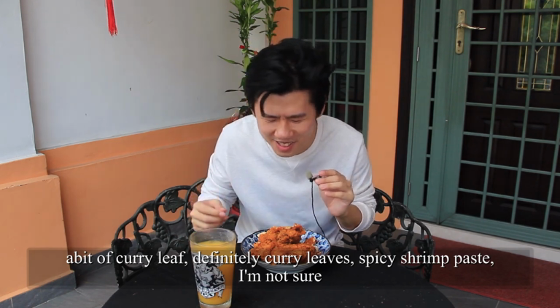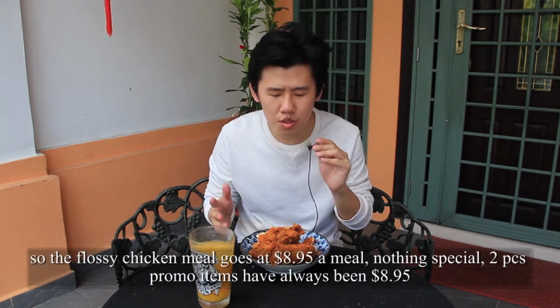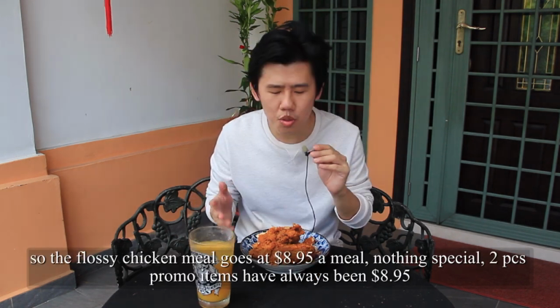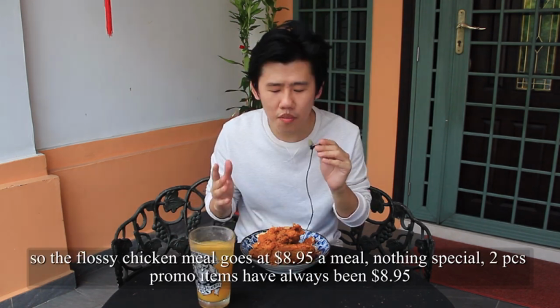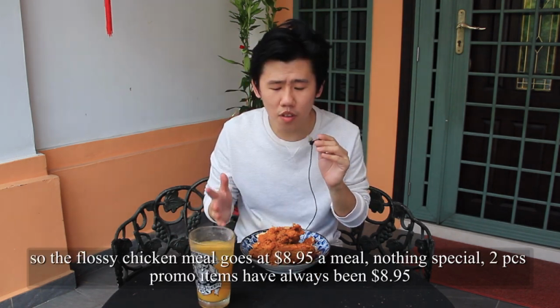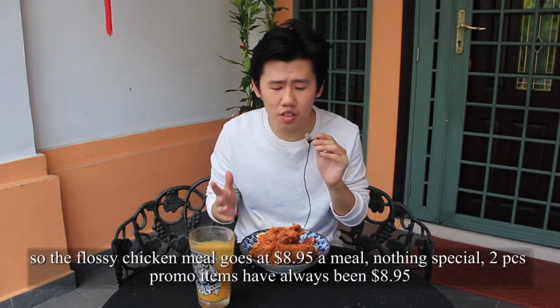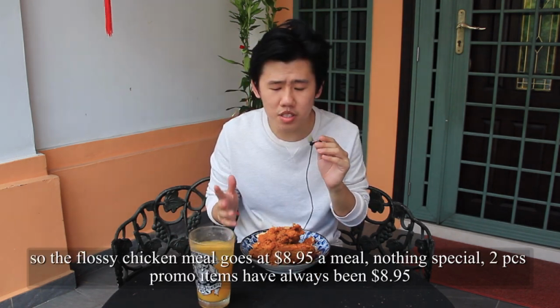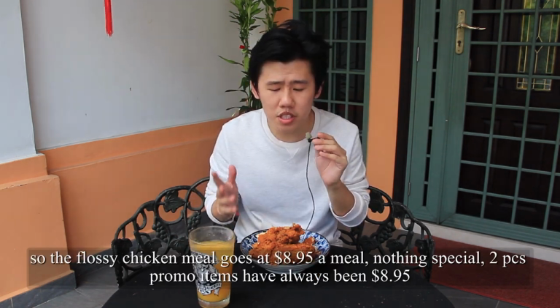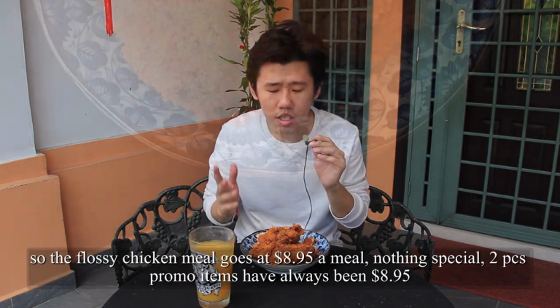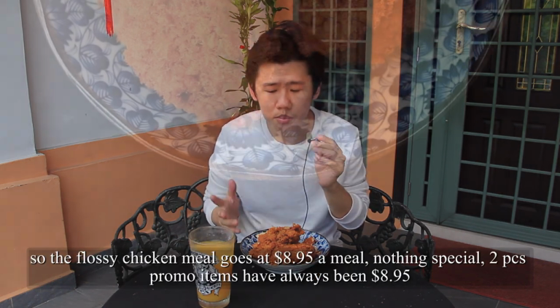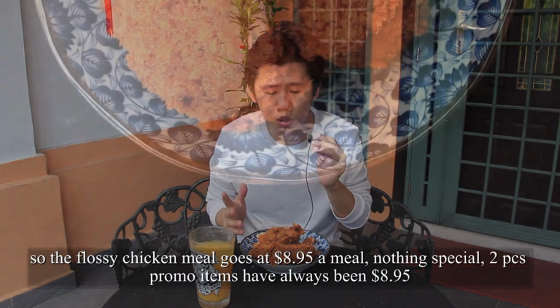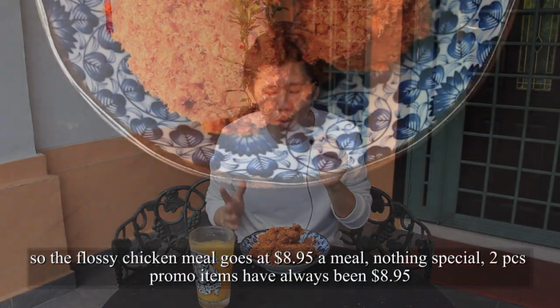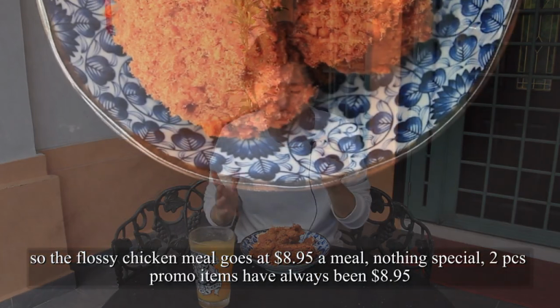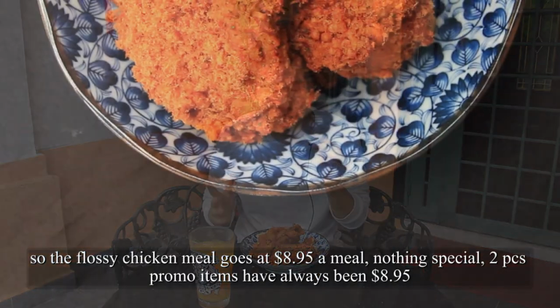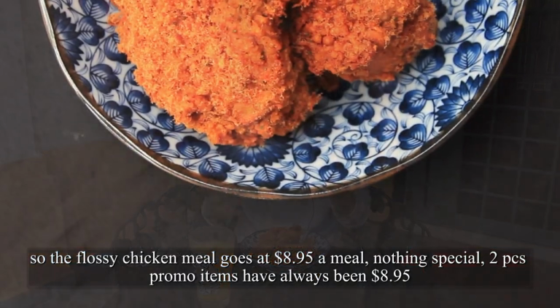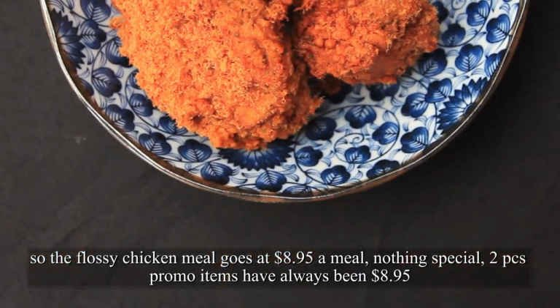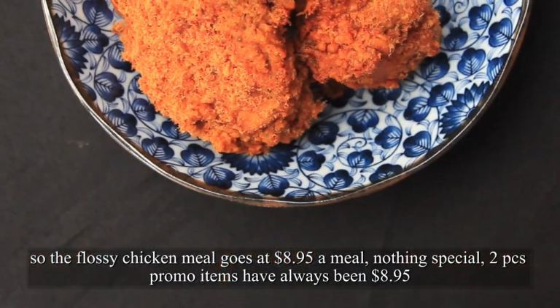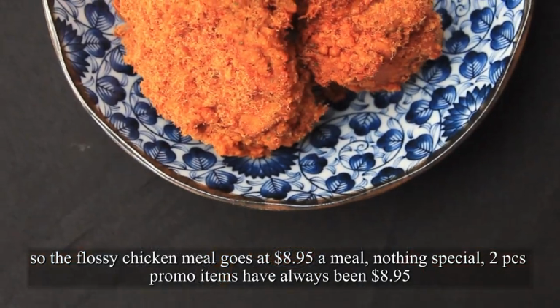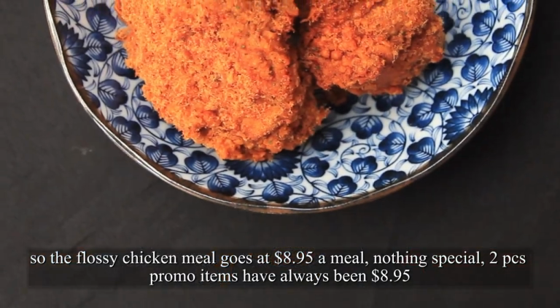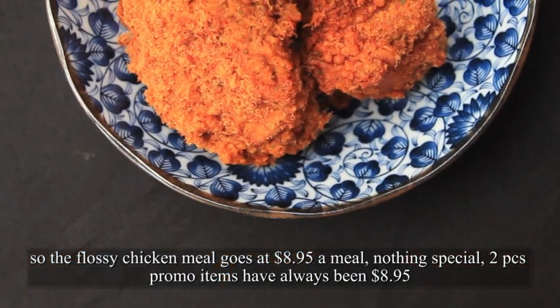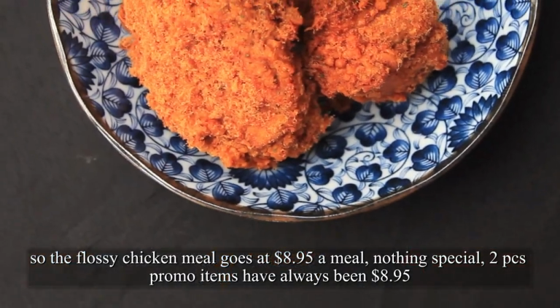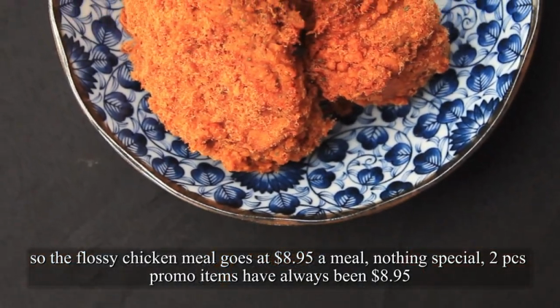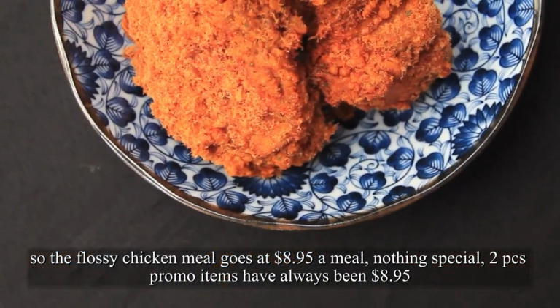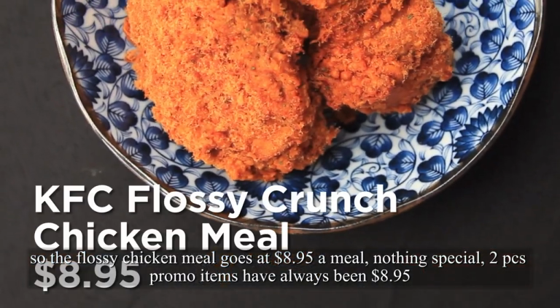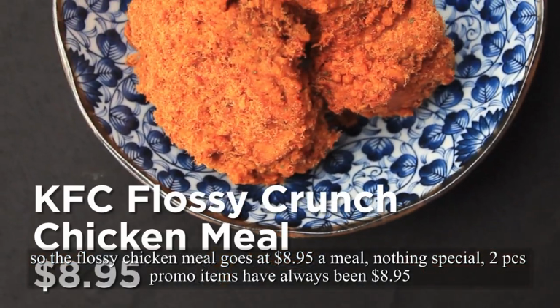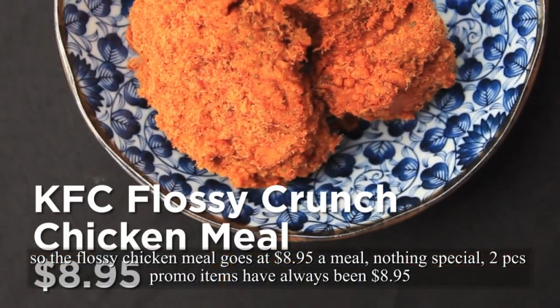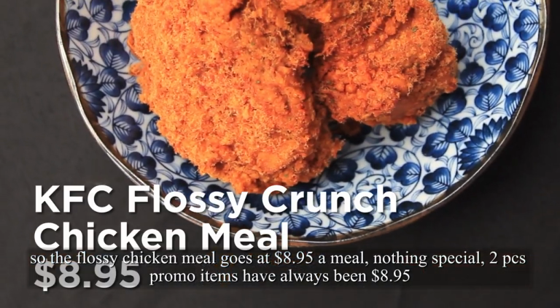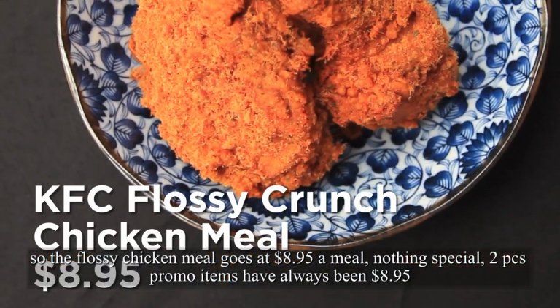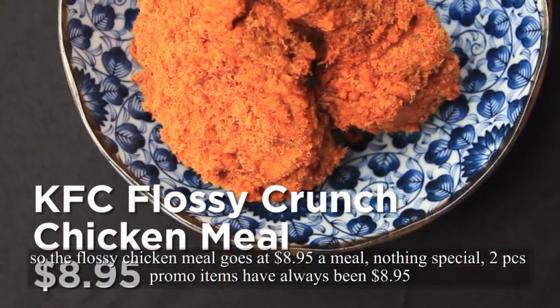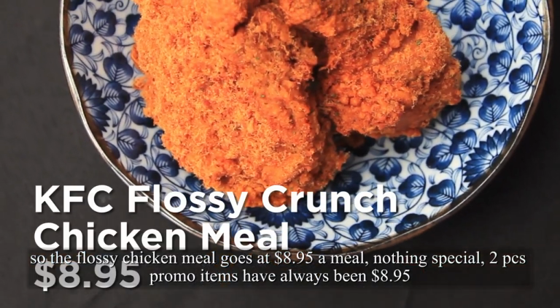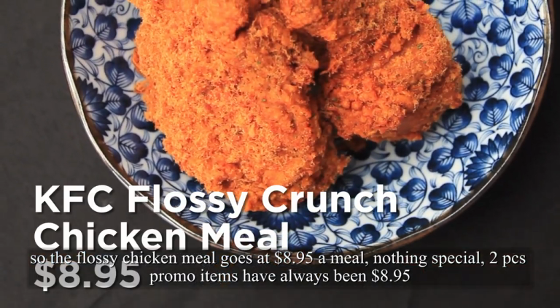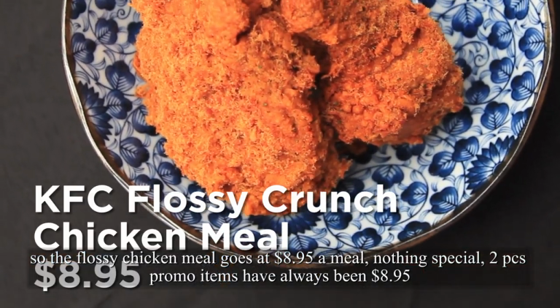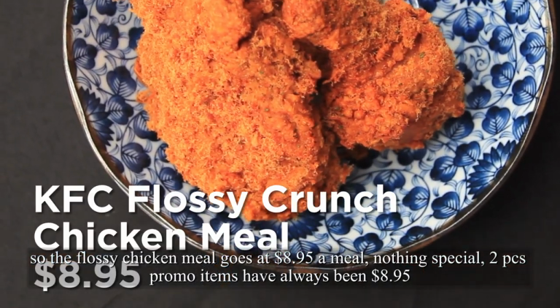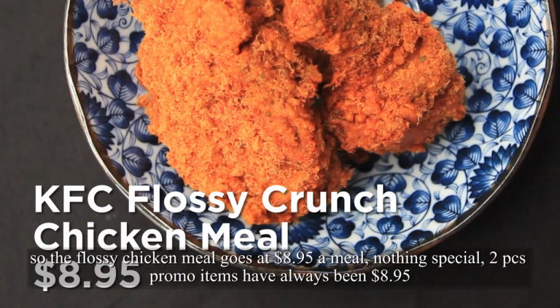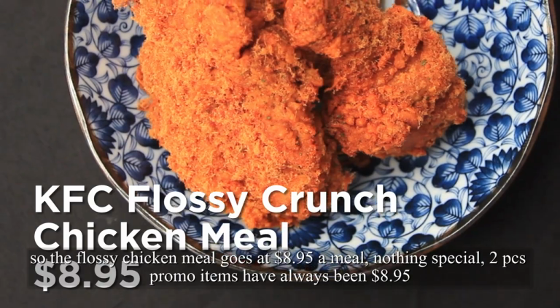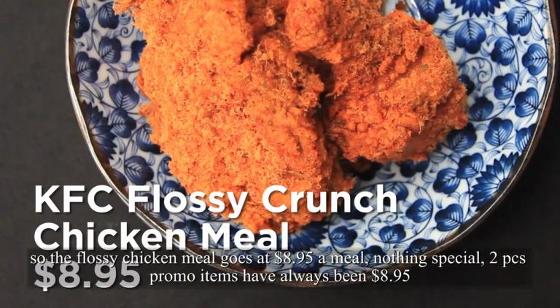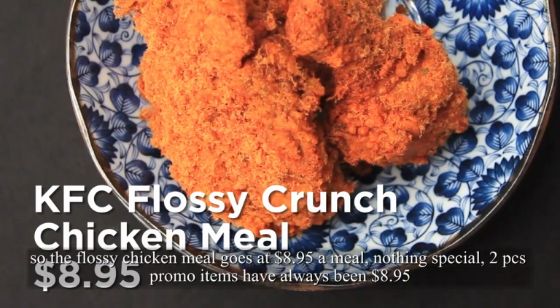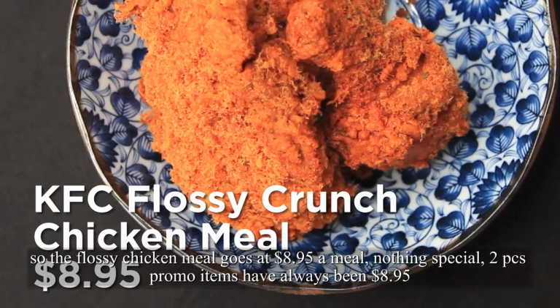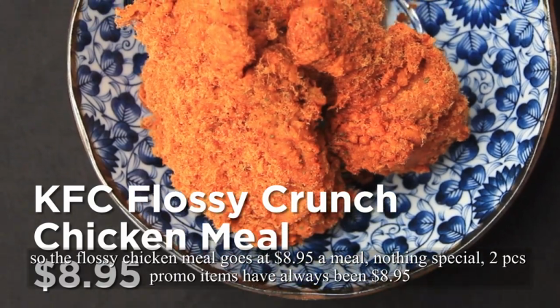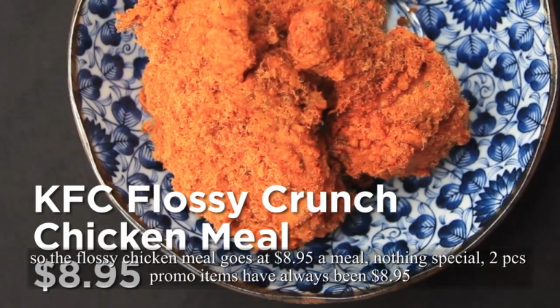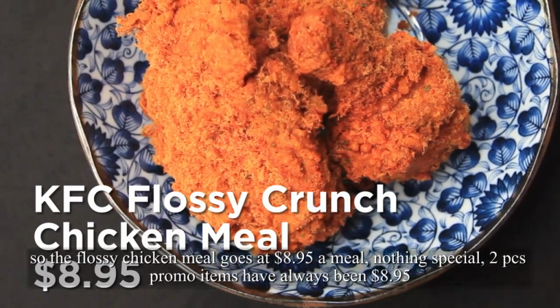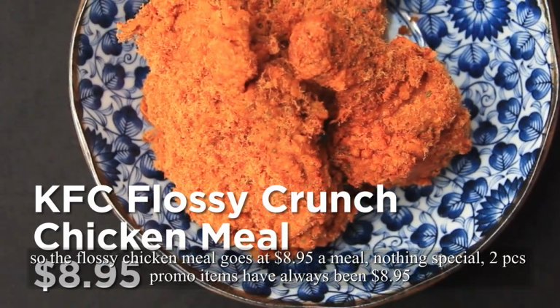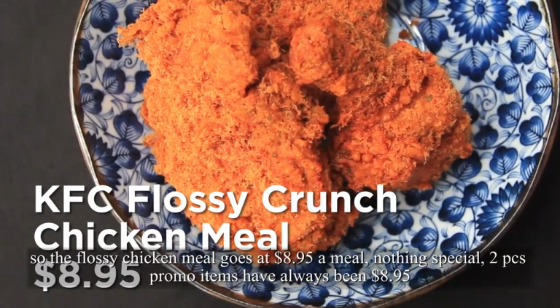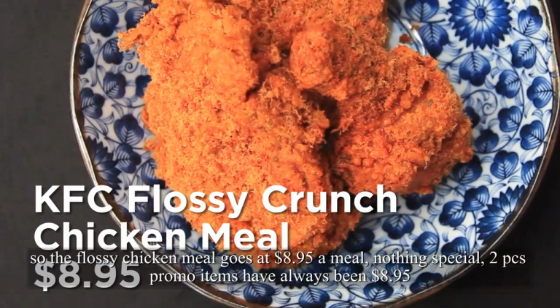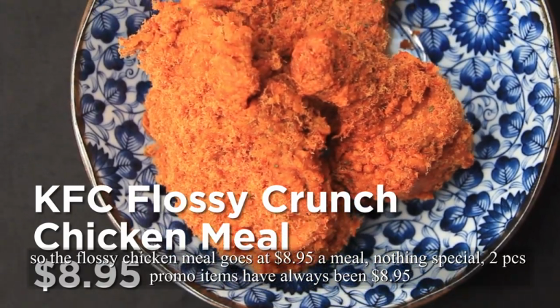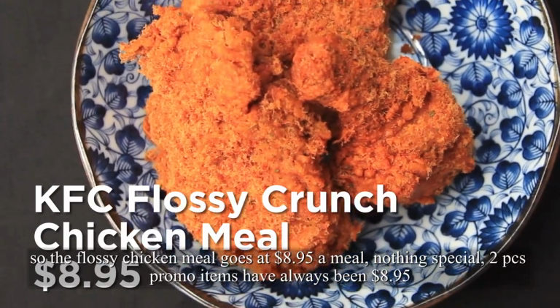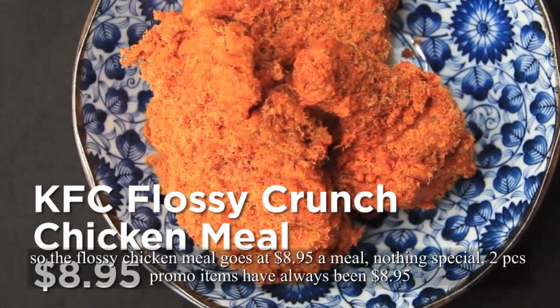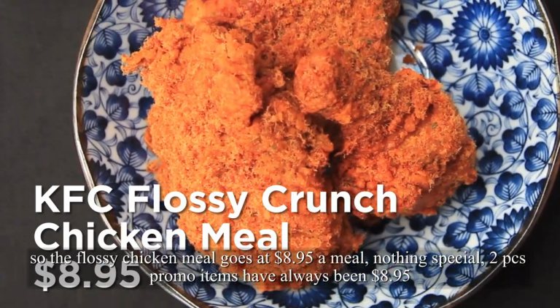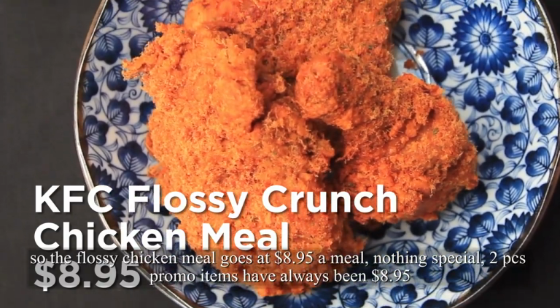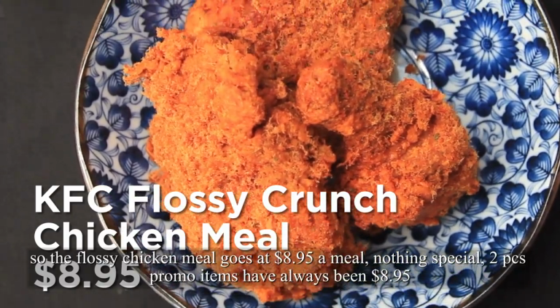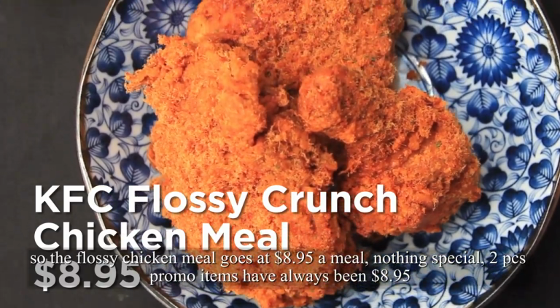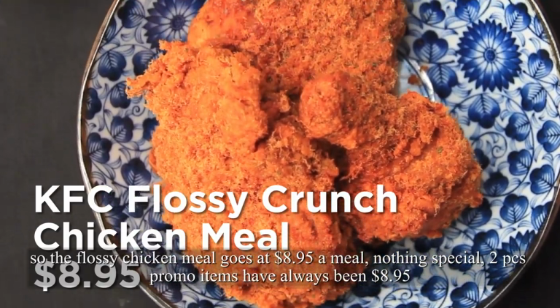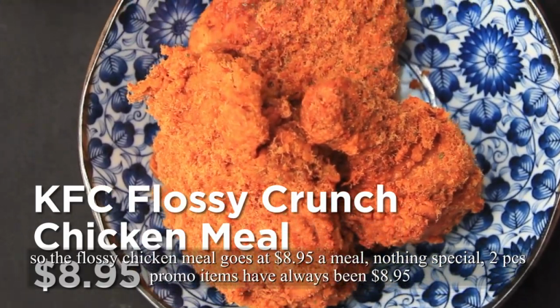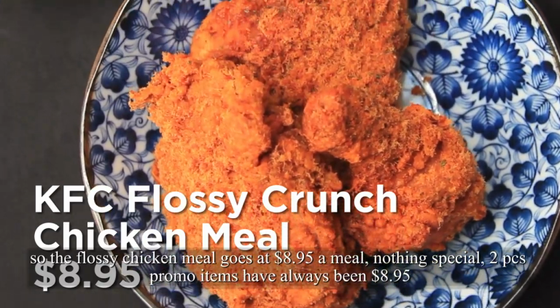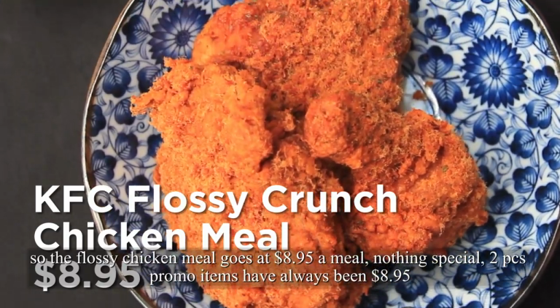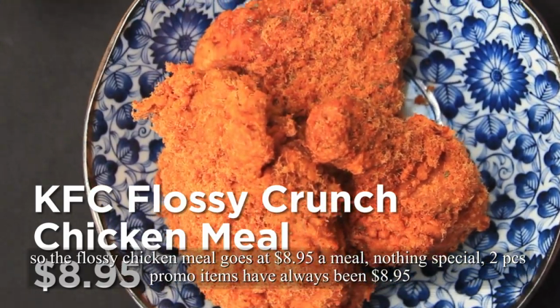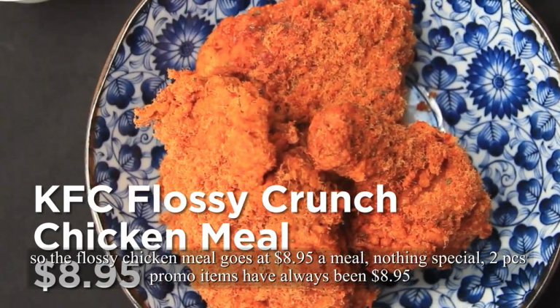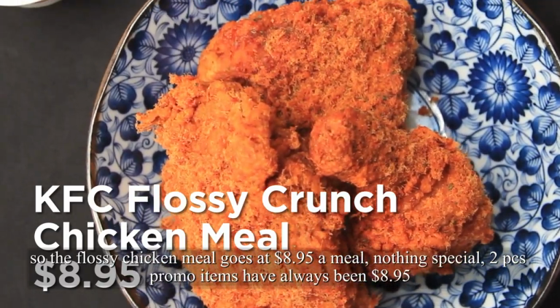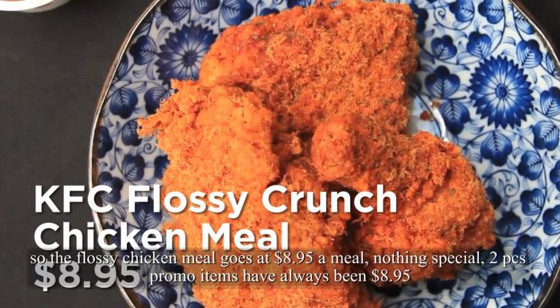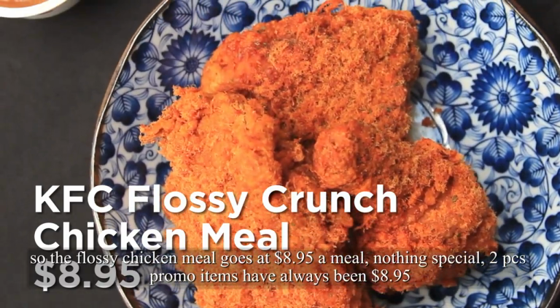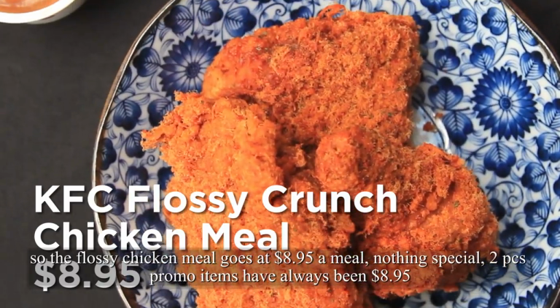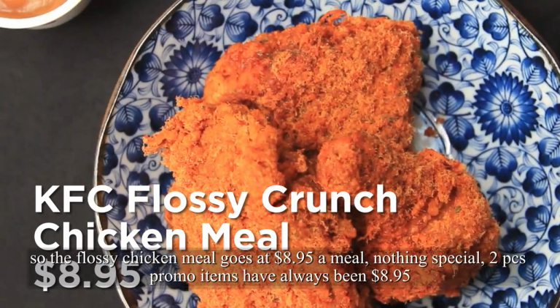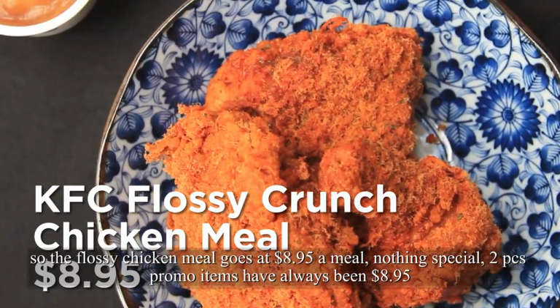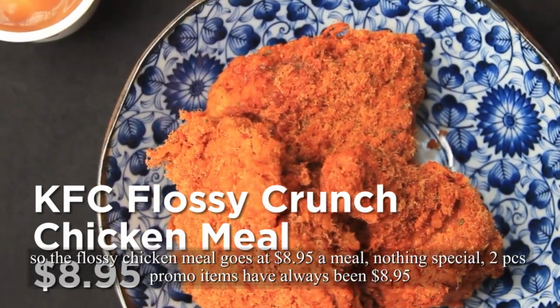So the Flossy Chicken meal goes at $8.95 a meal. Nothing special — two-piece promo items have always been $8.95.